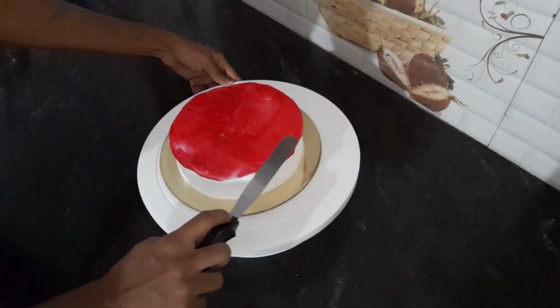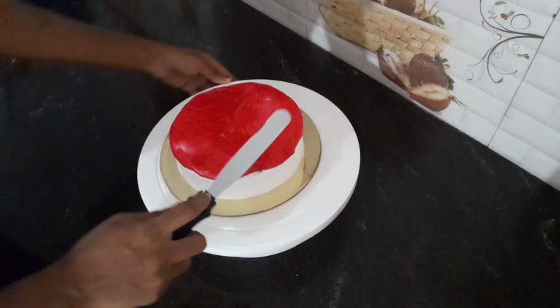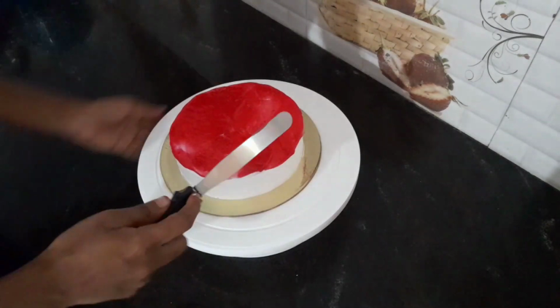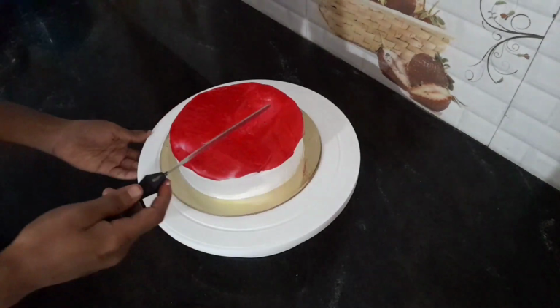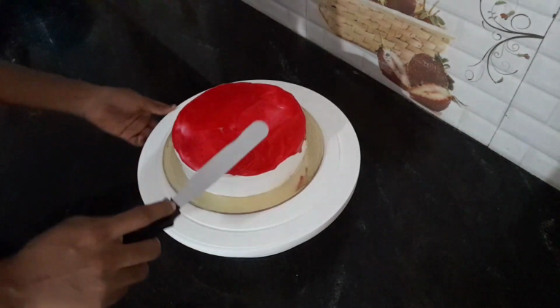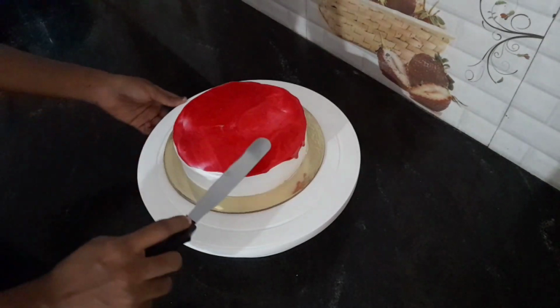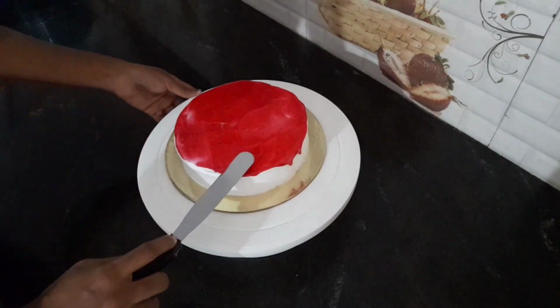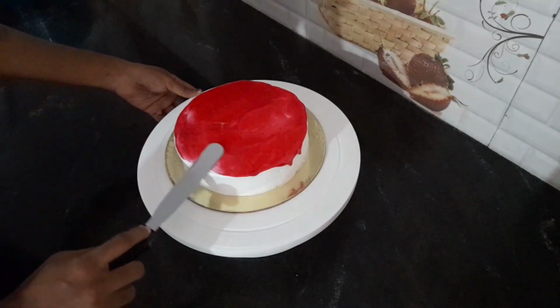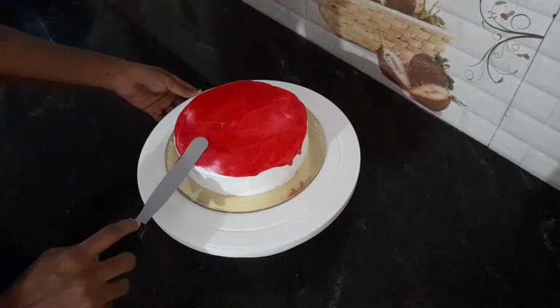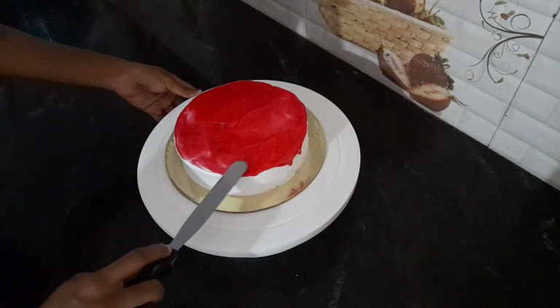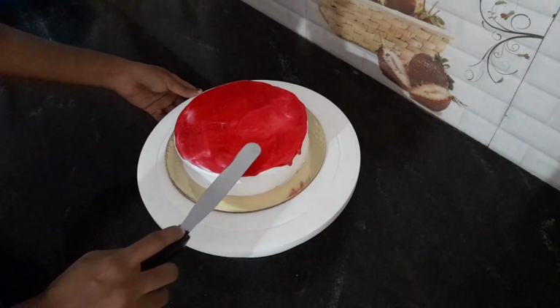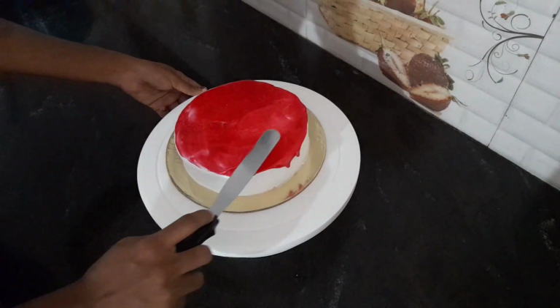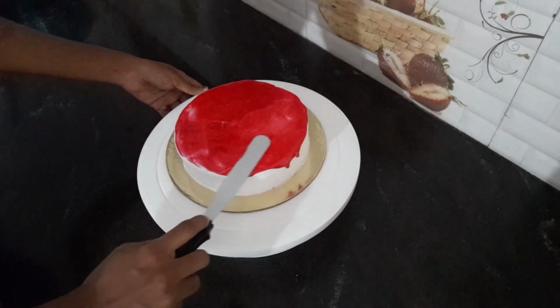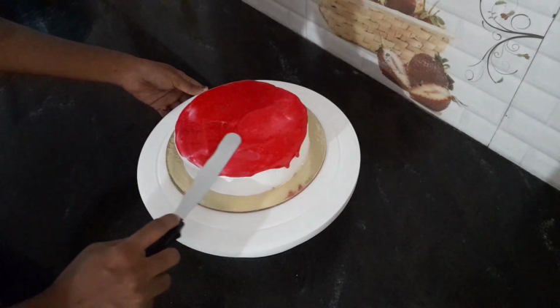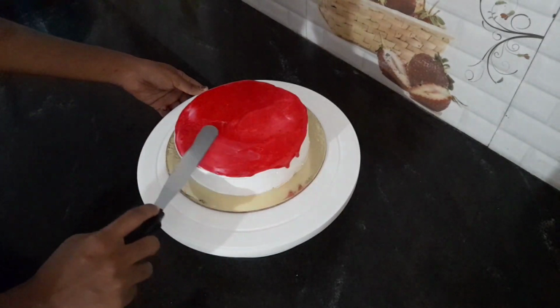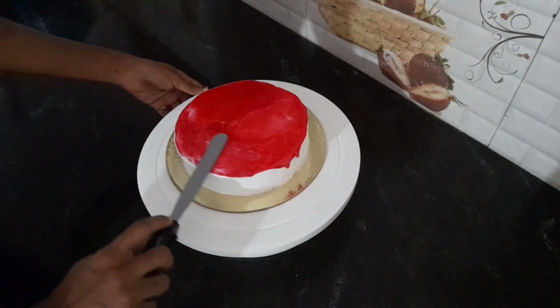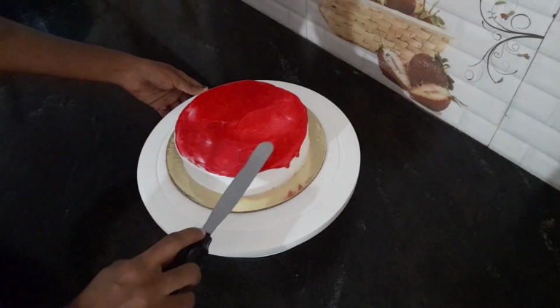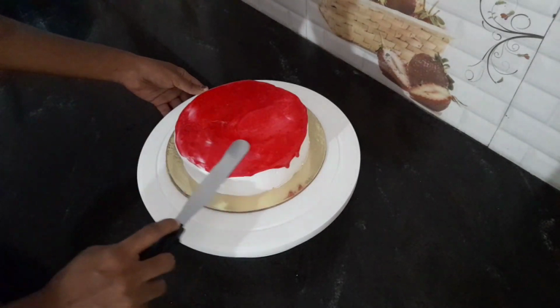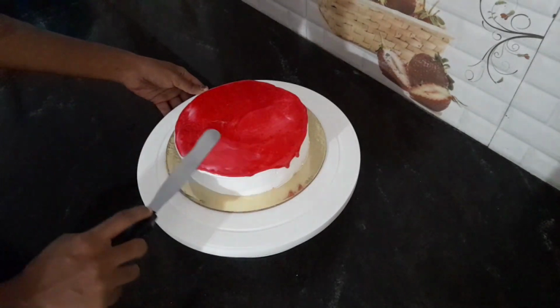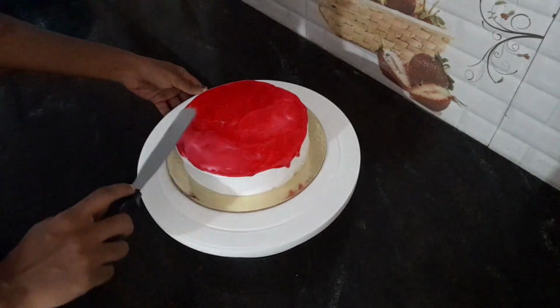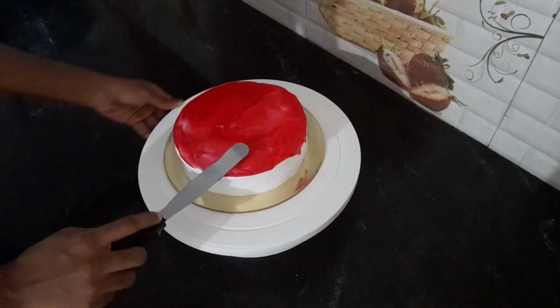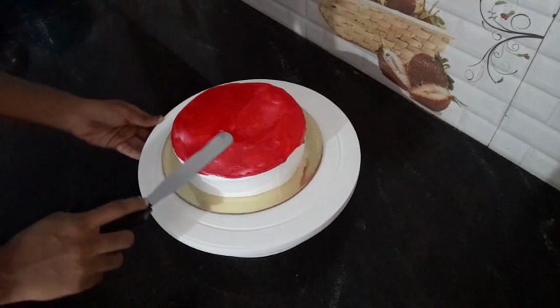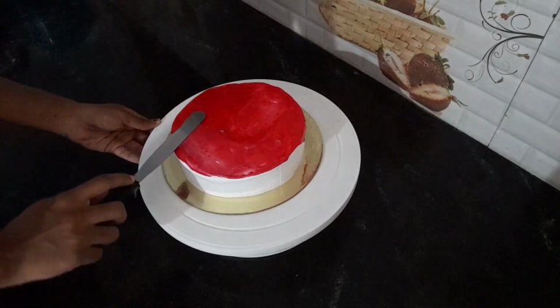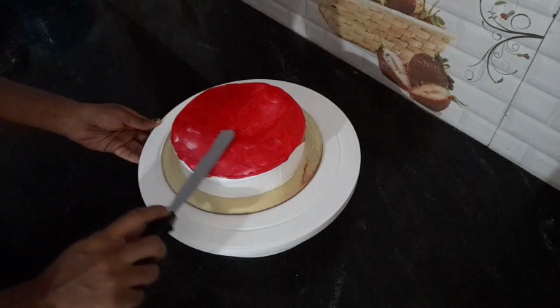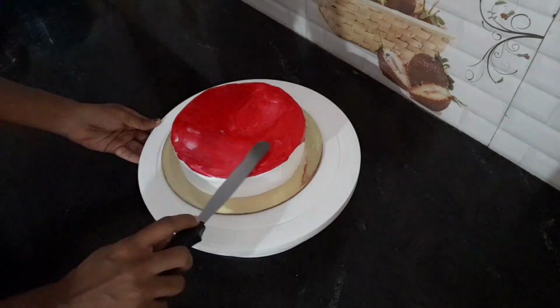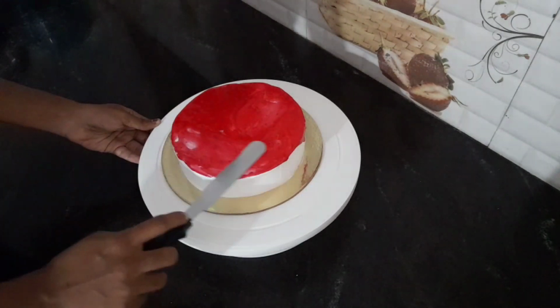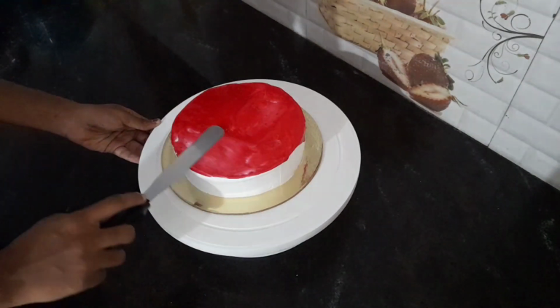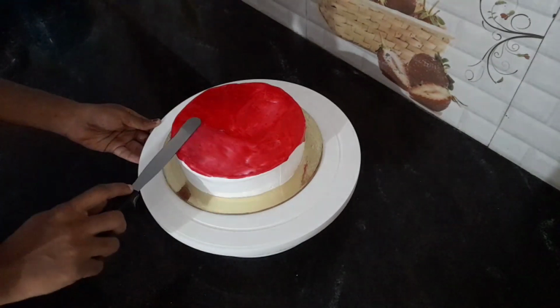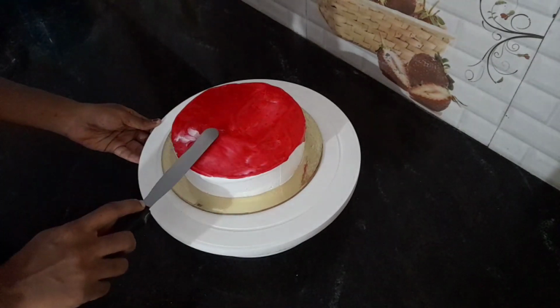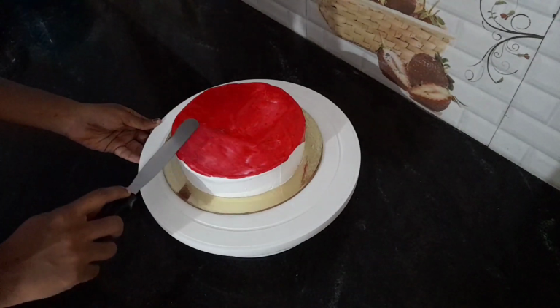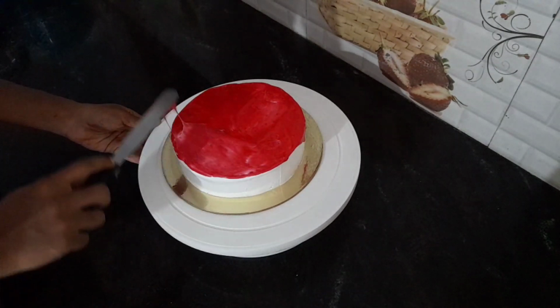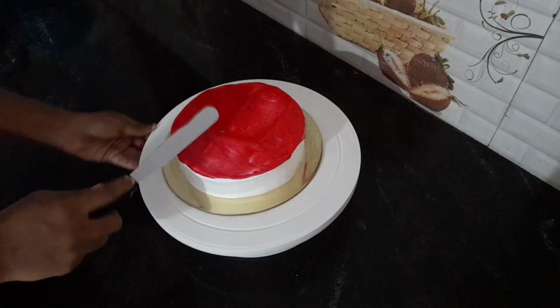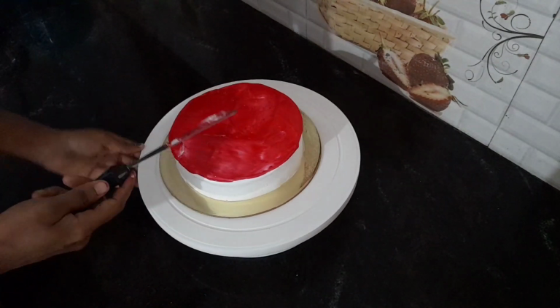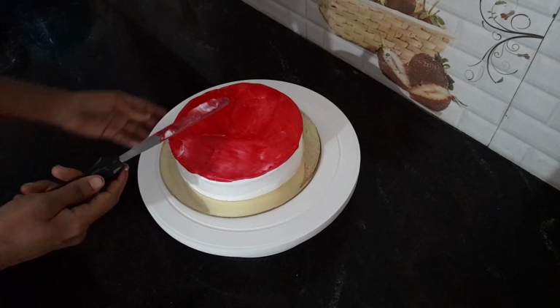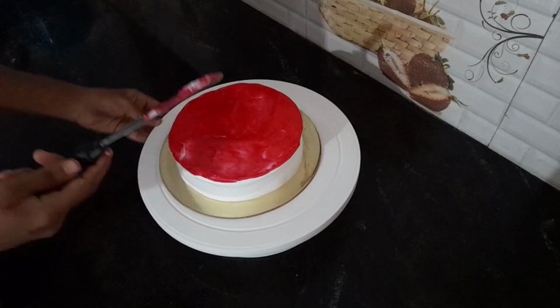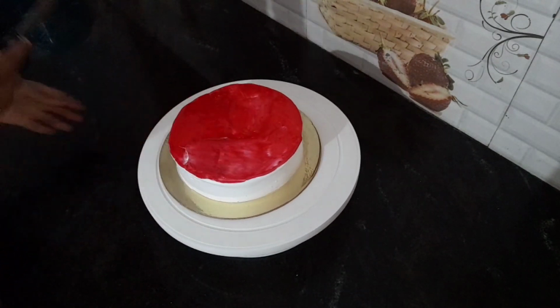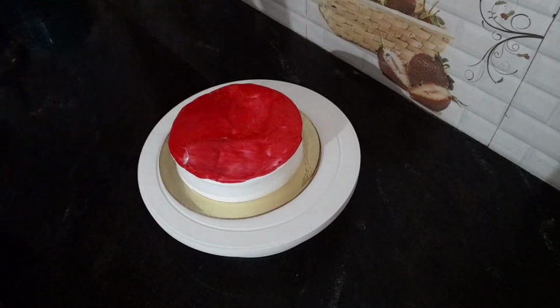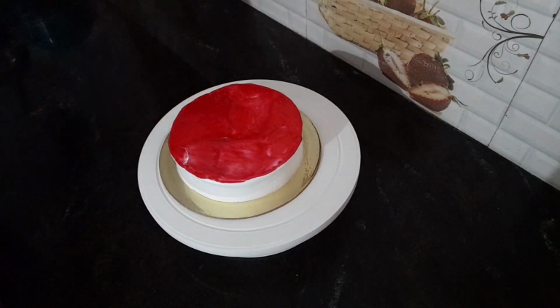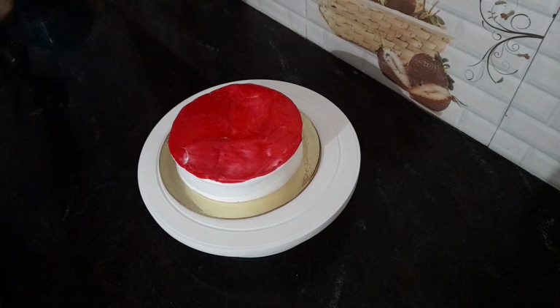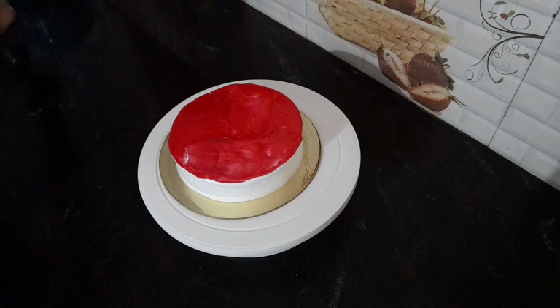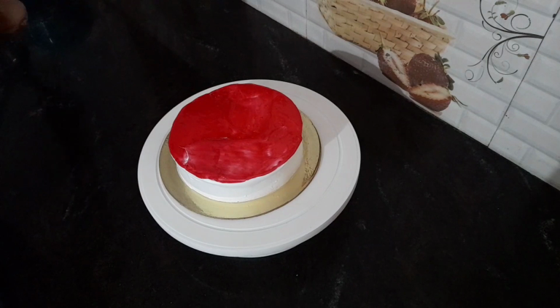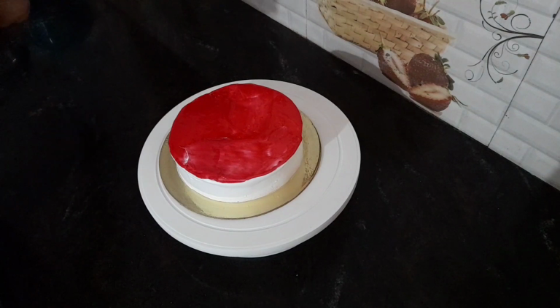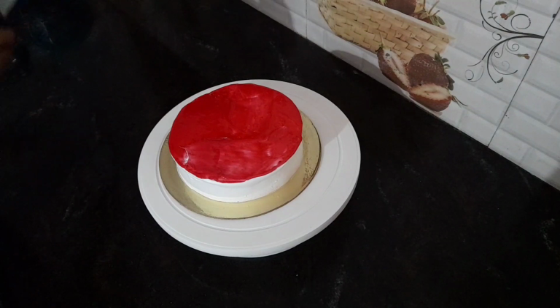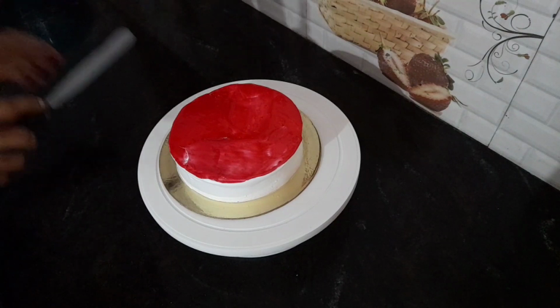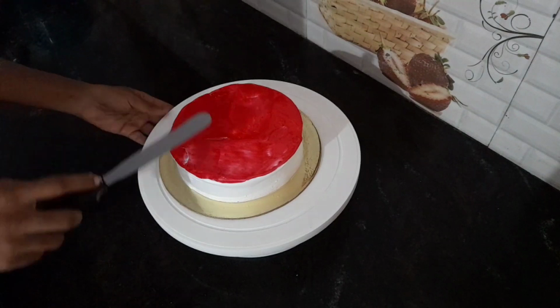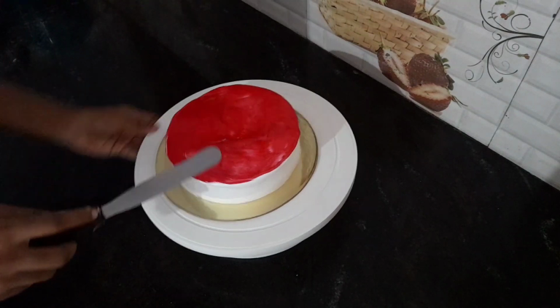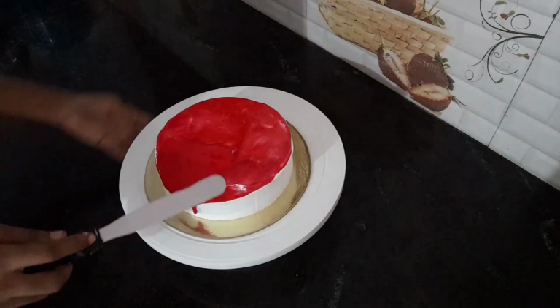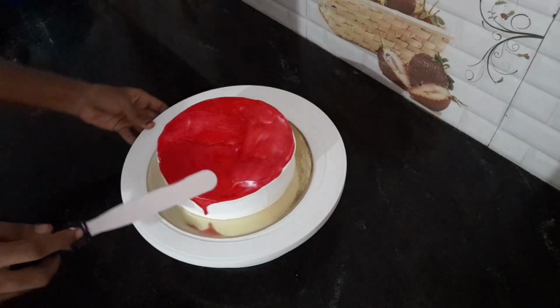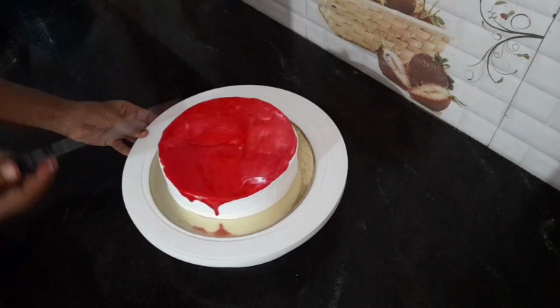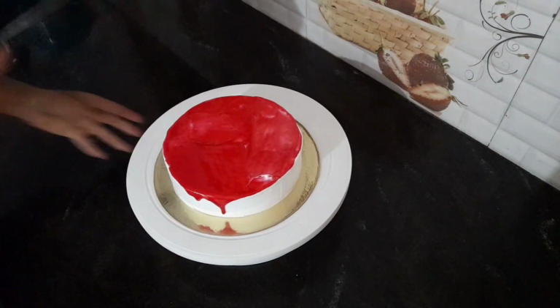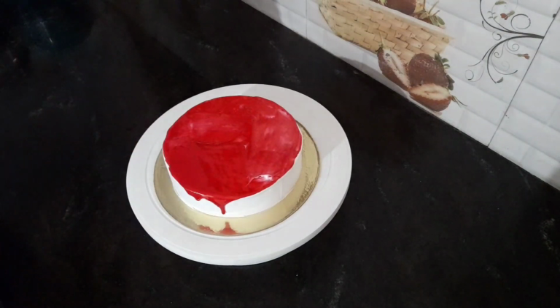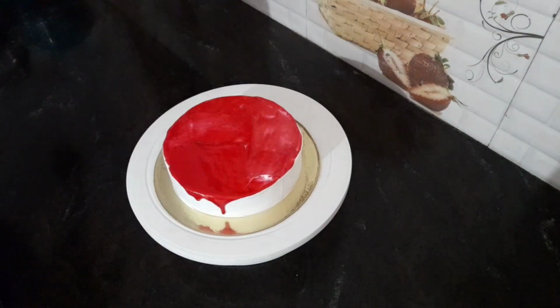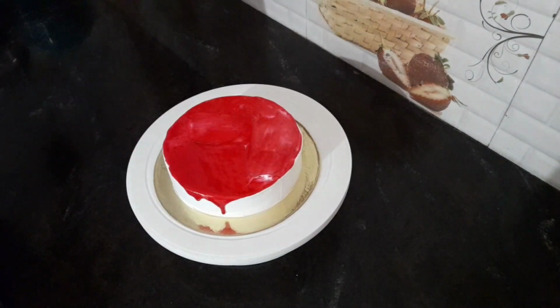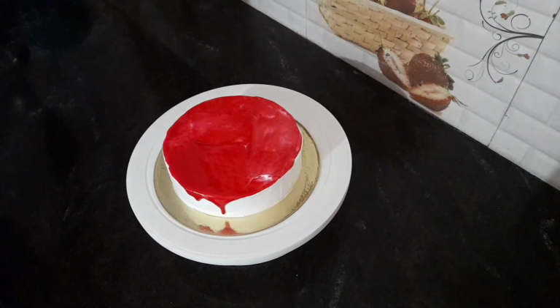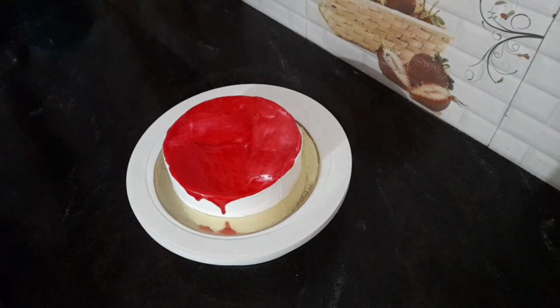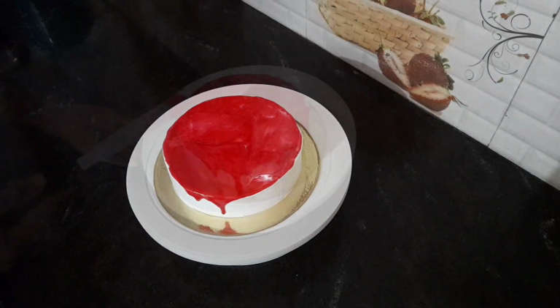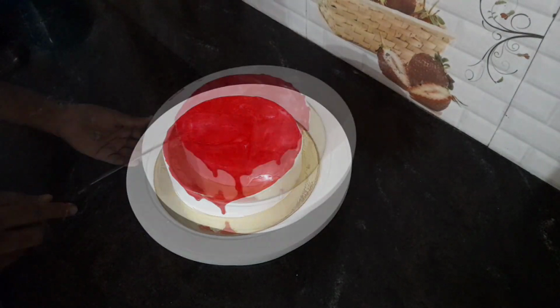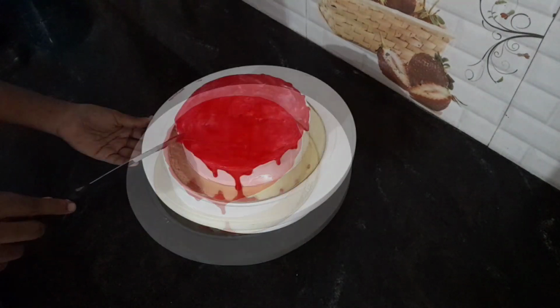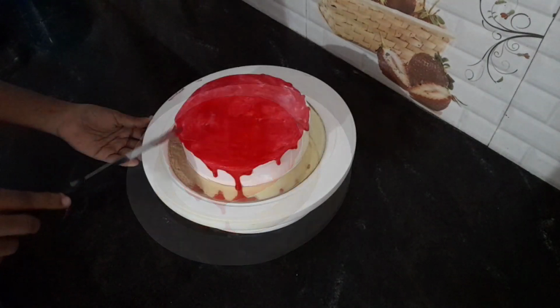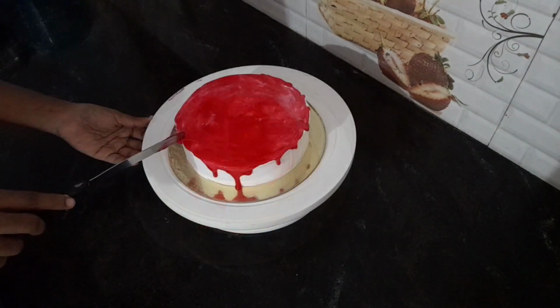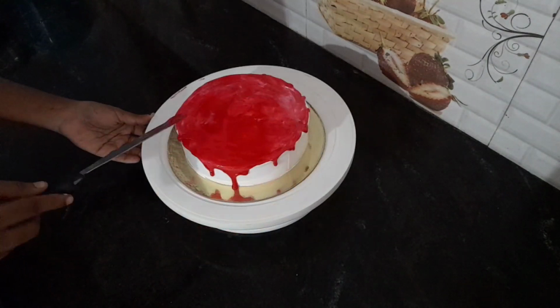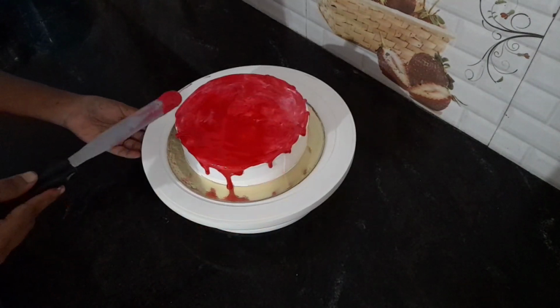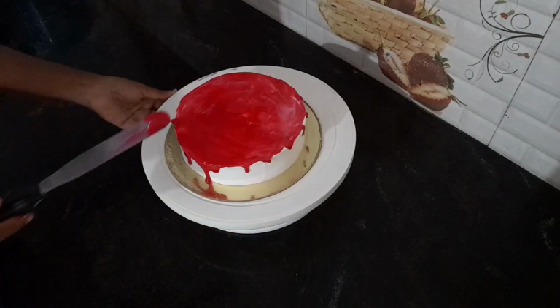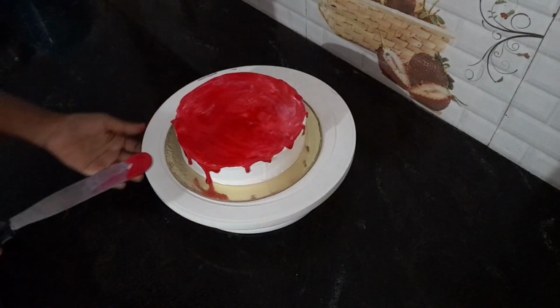This is ganache. I am going to add red color. I am going to put the drippings on the side and put the cake on the side.